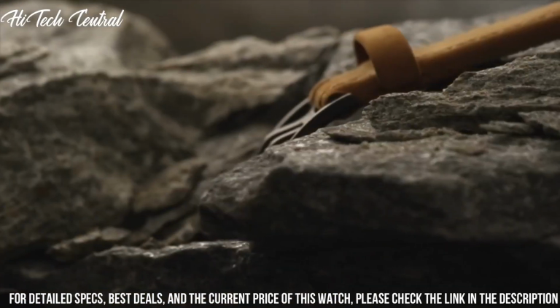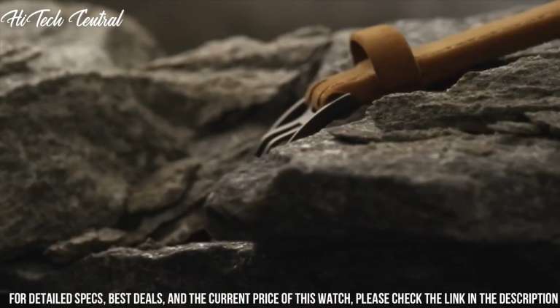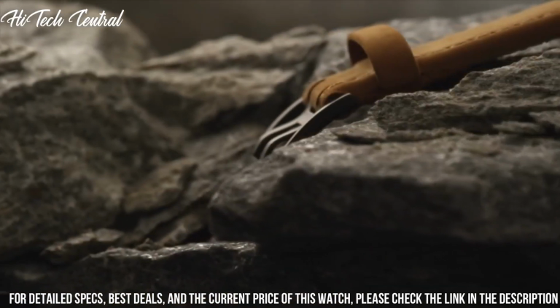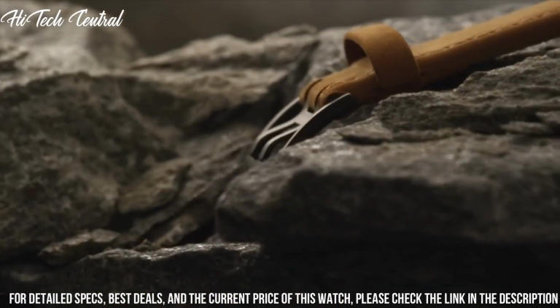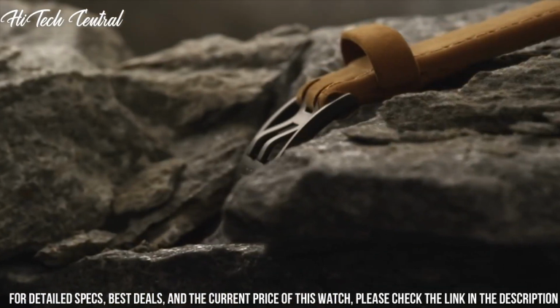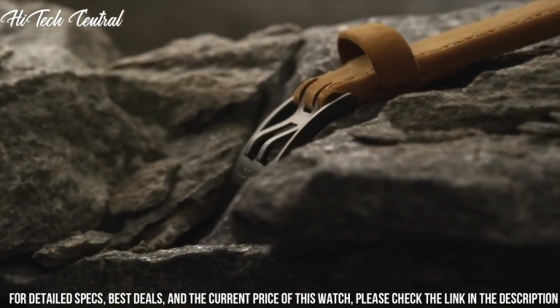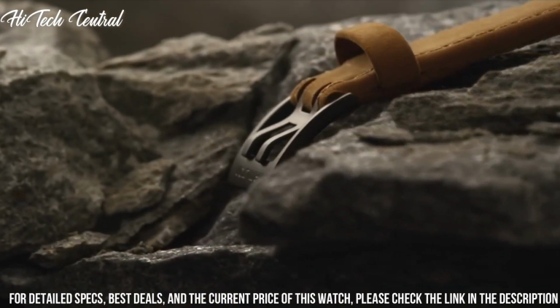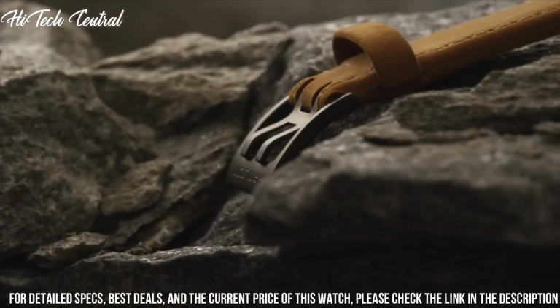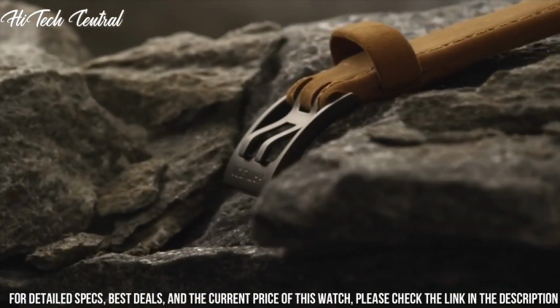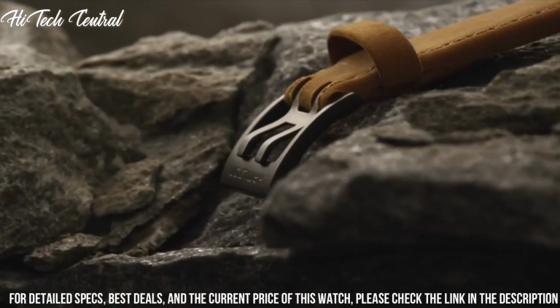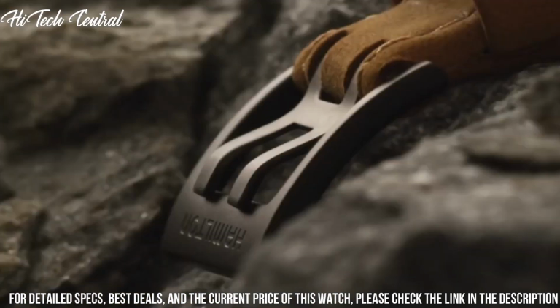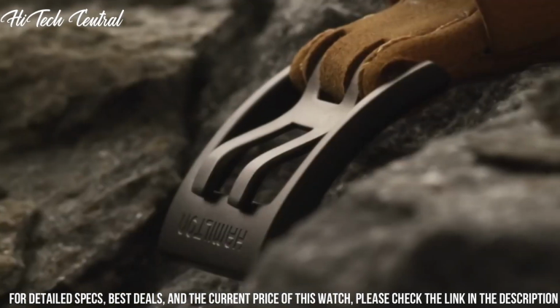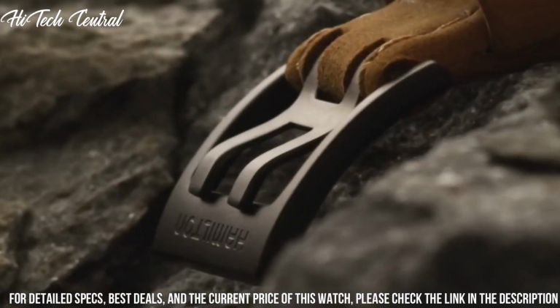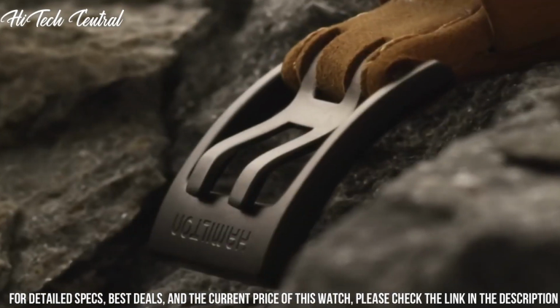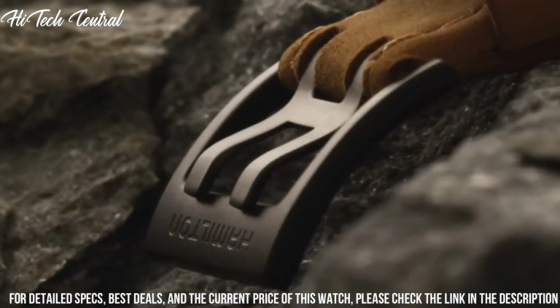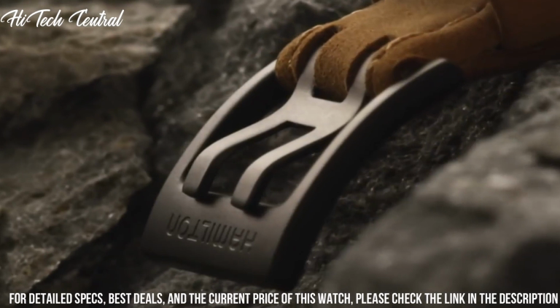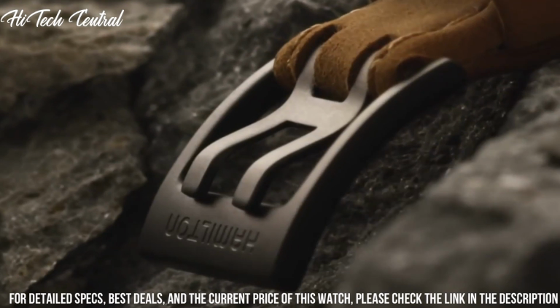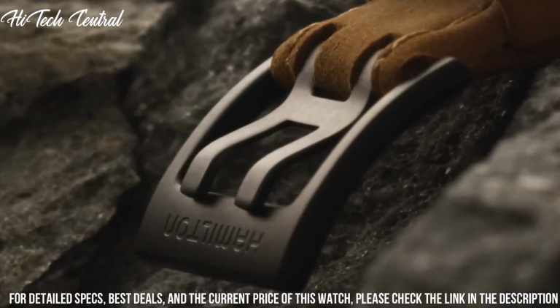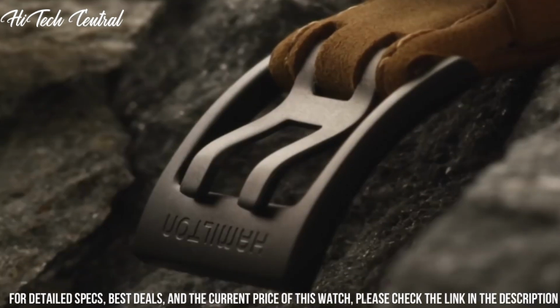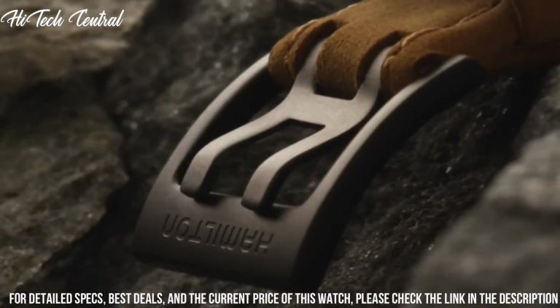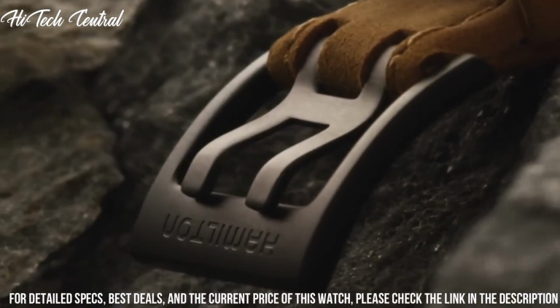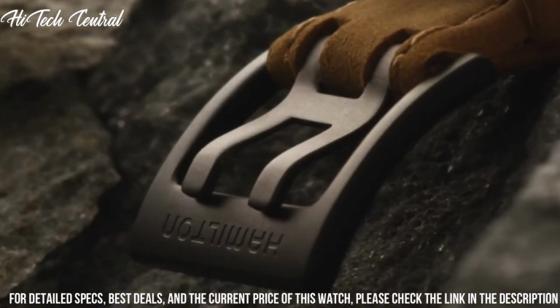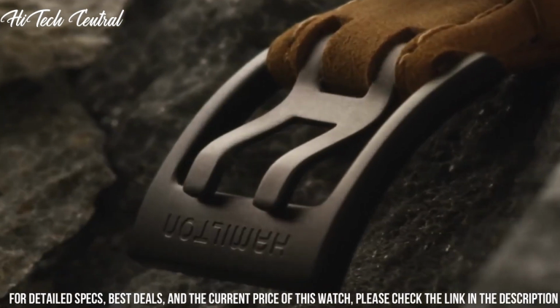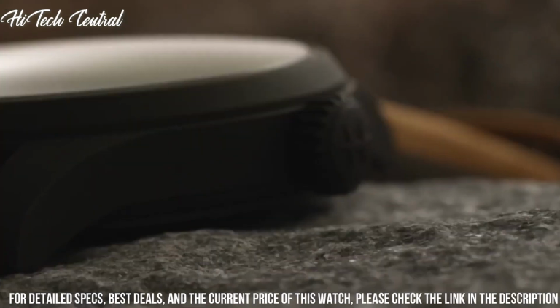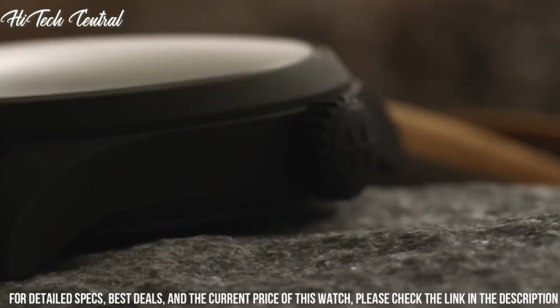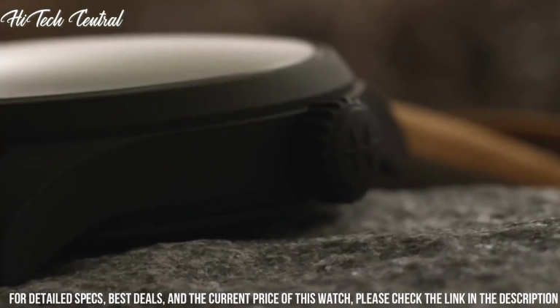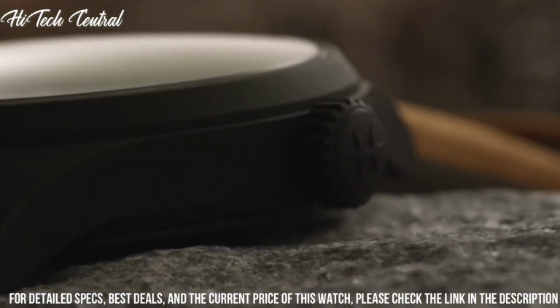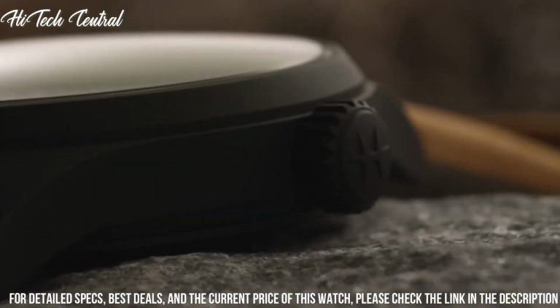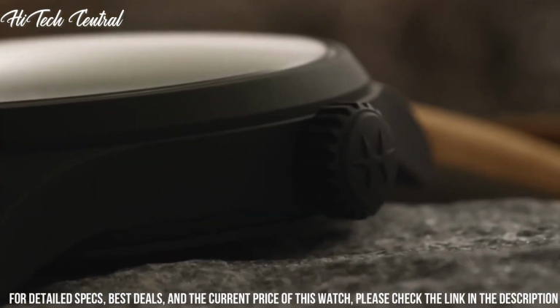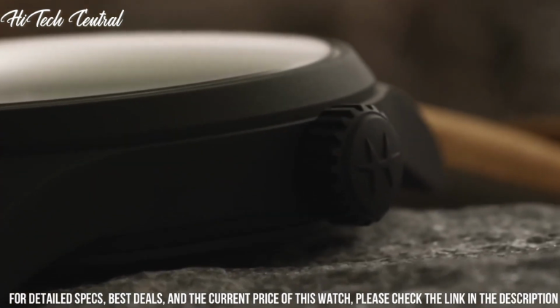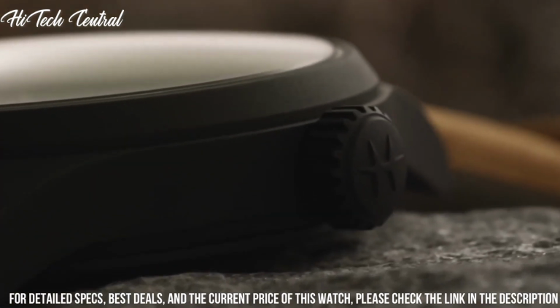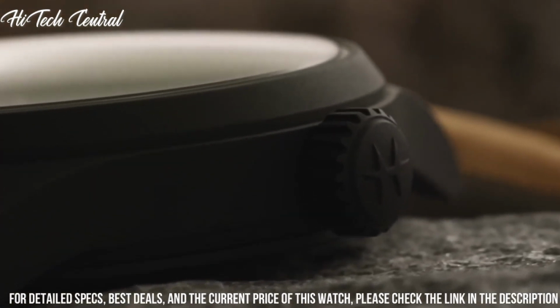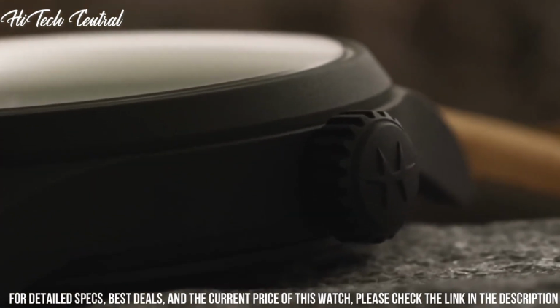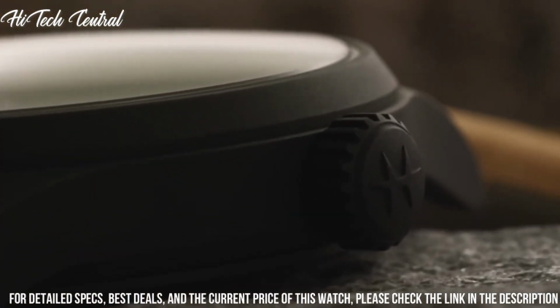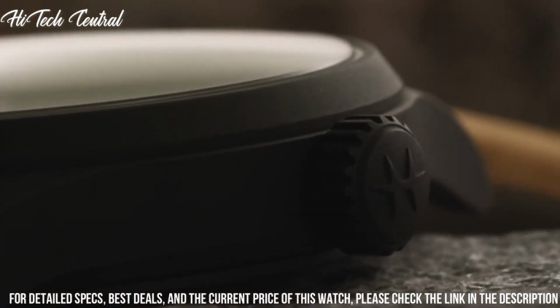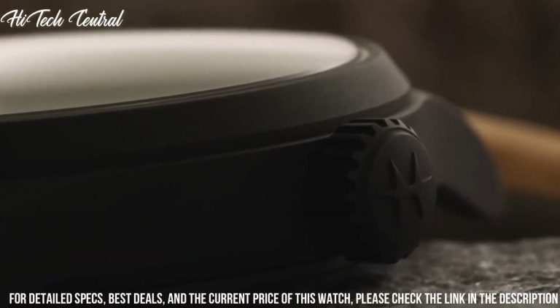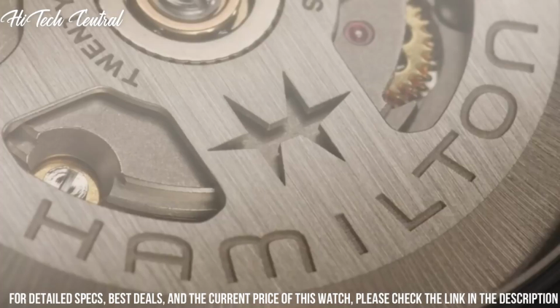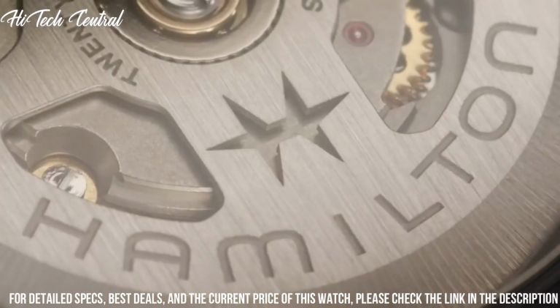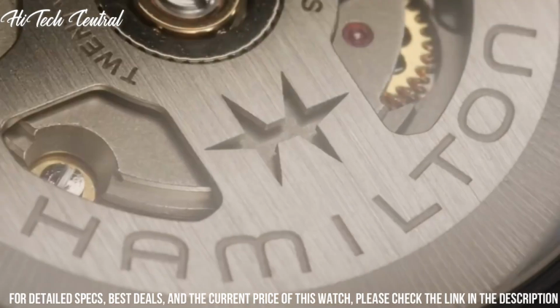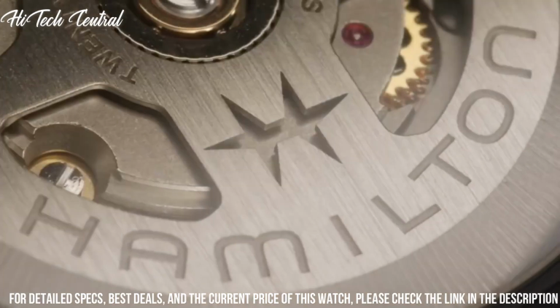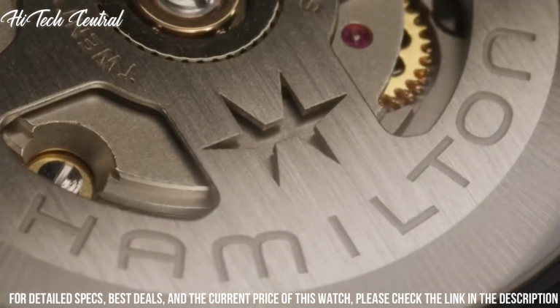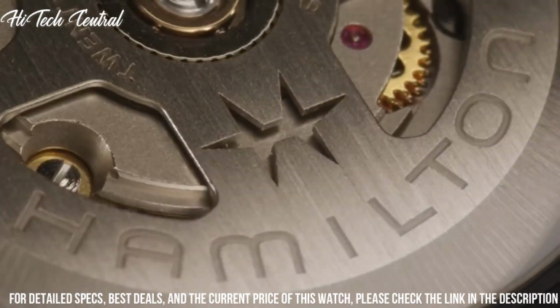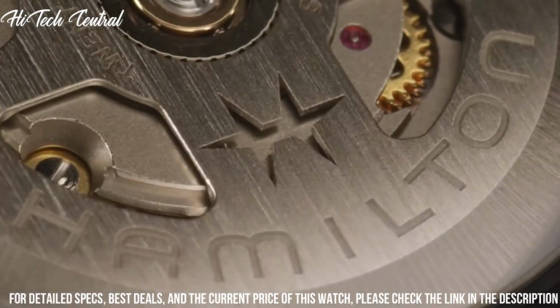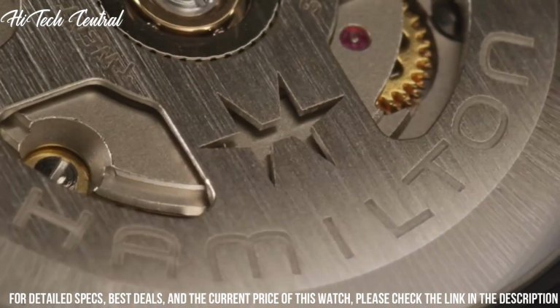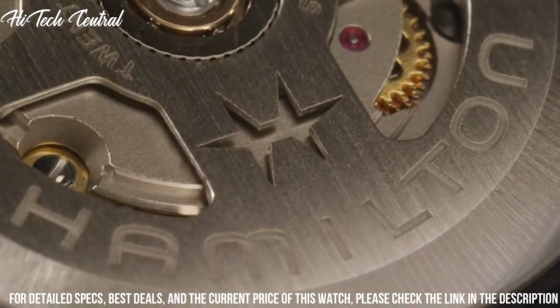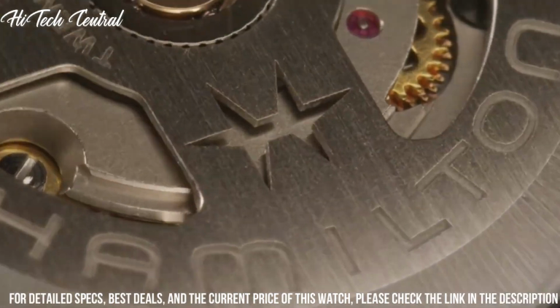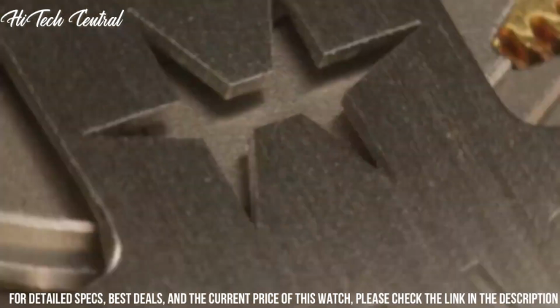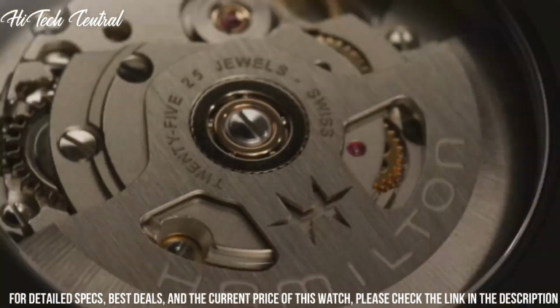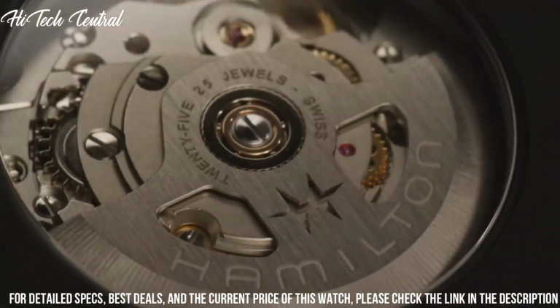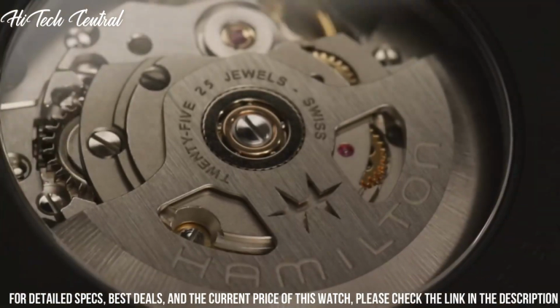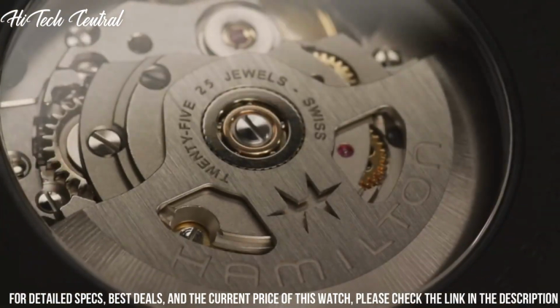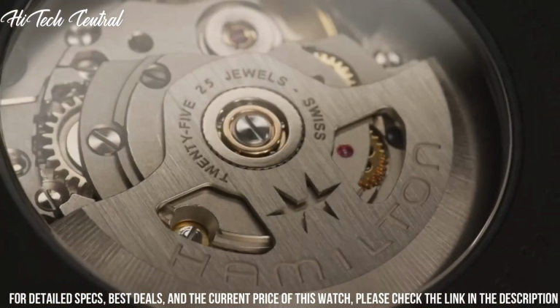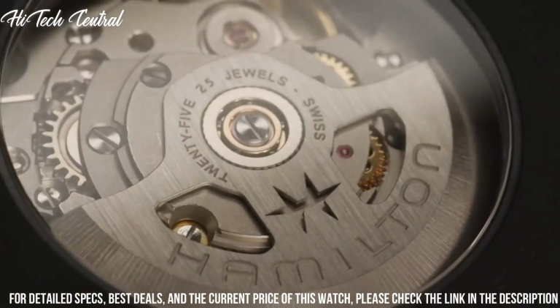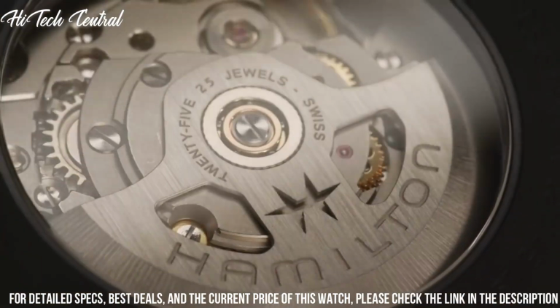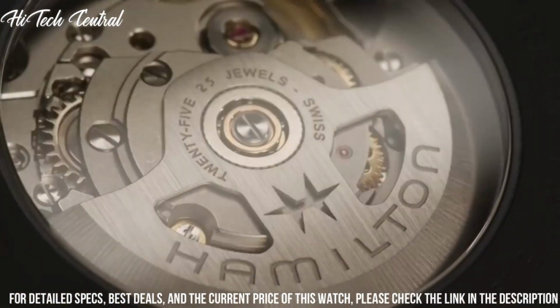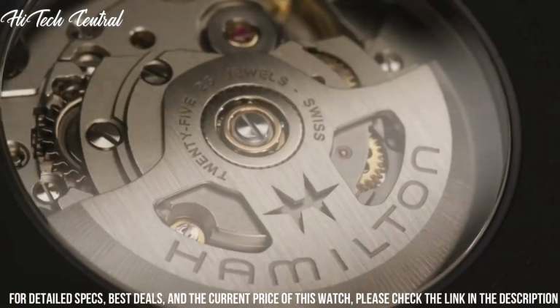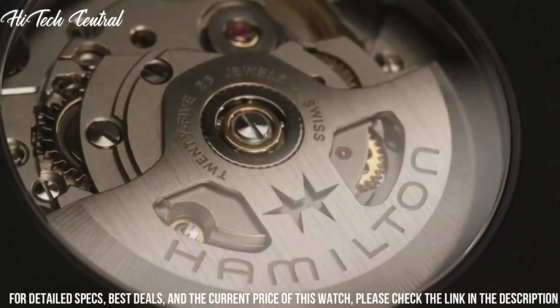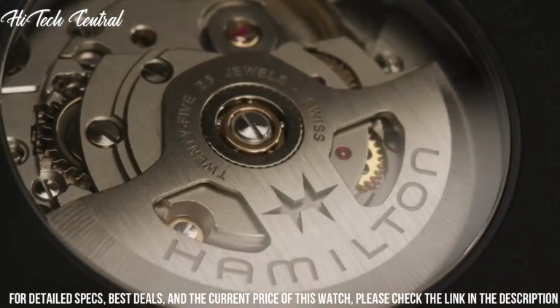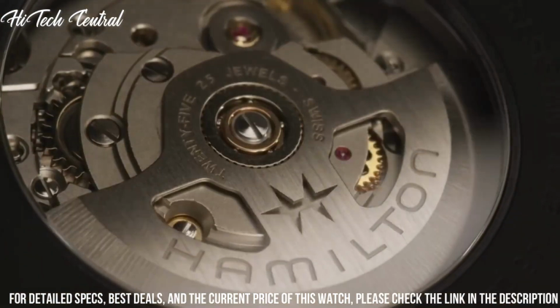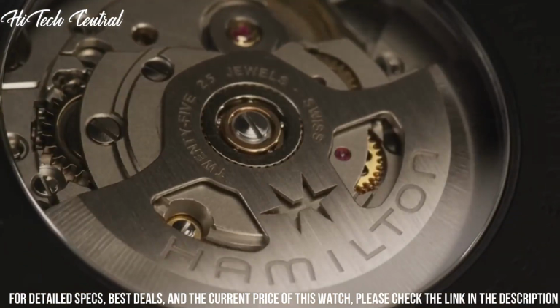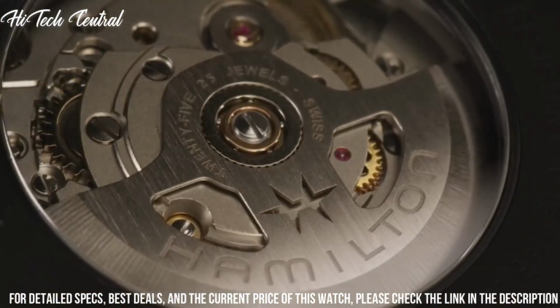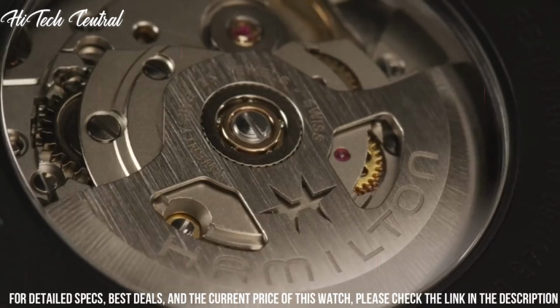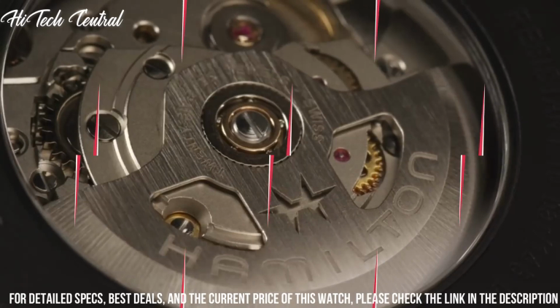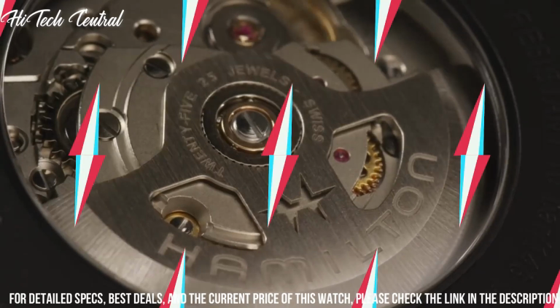Tang clasp, water-resistant at 100 meters (330 feet). Functions: hour, minute, second.